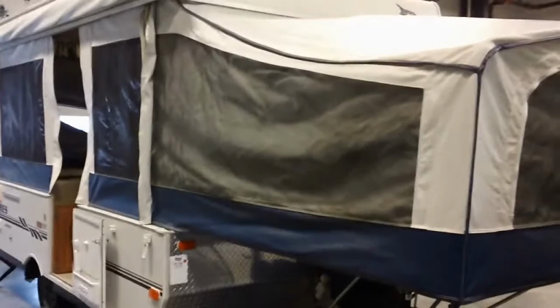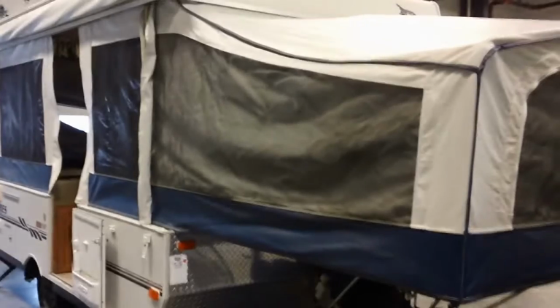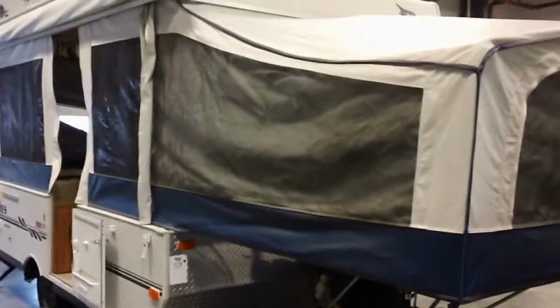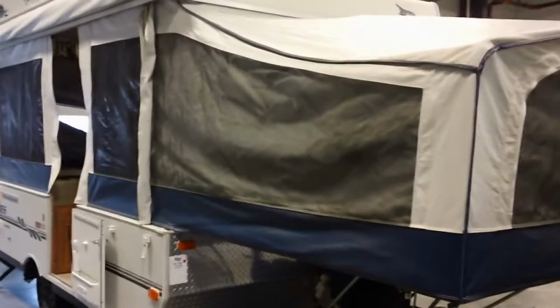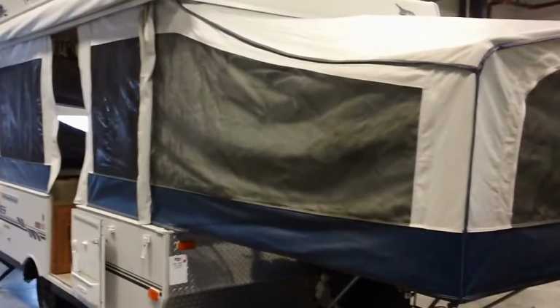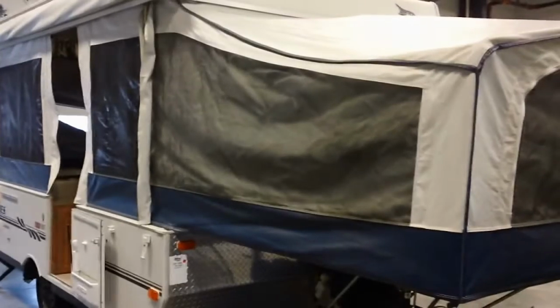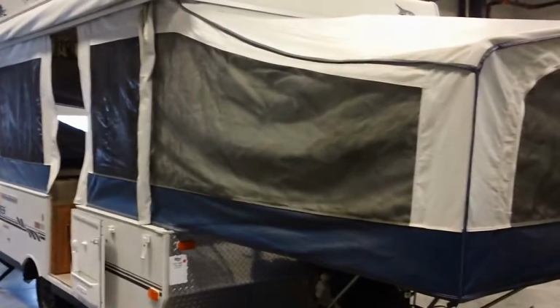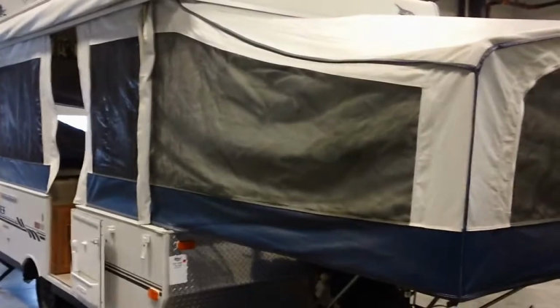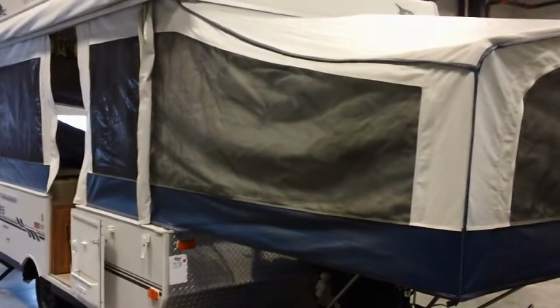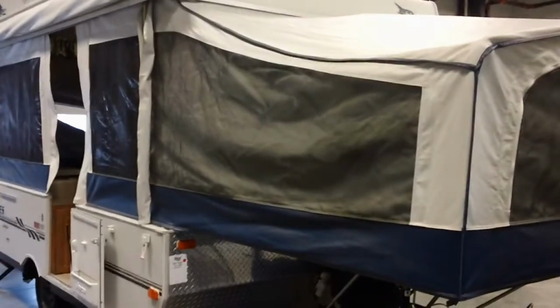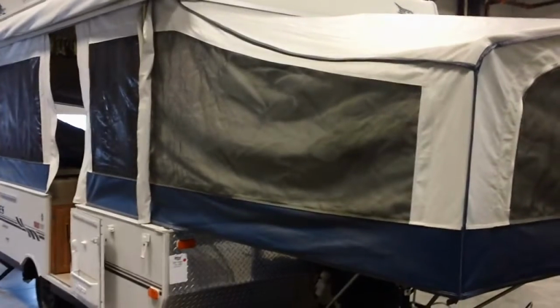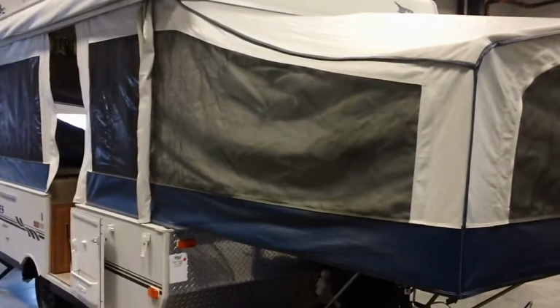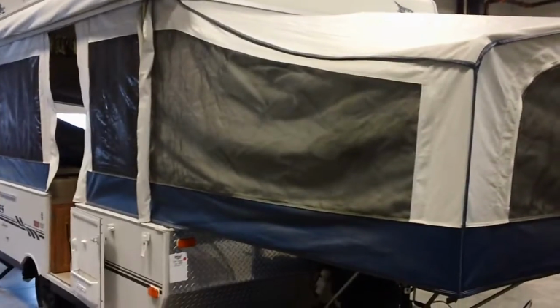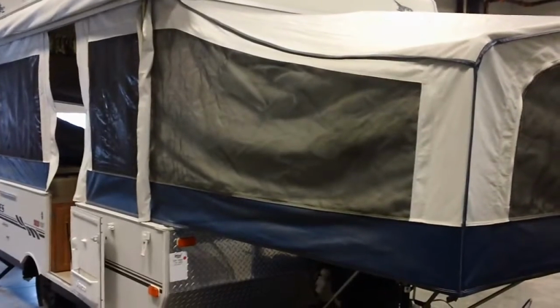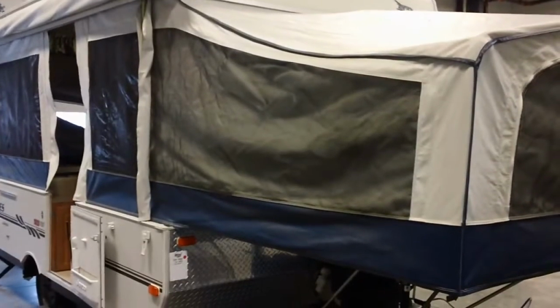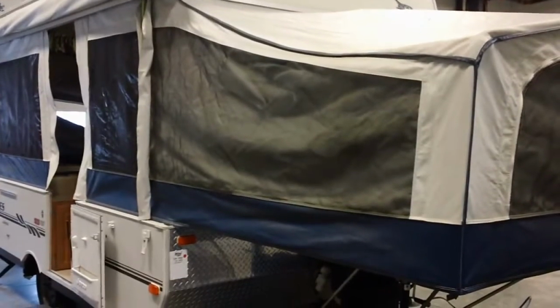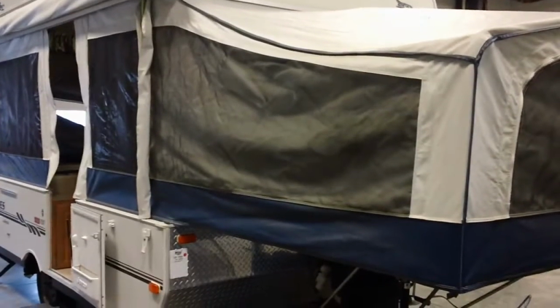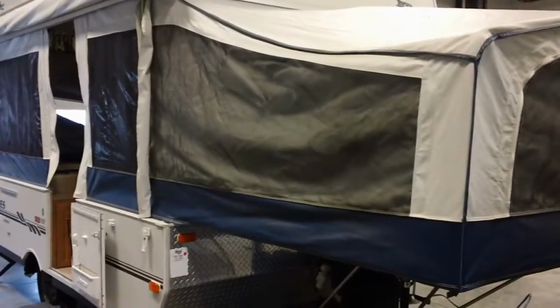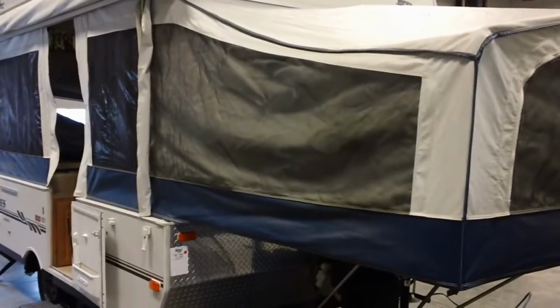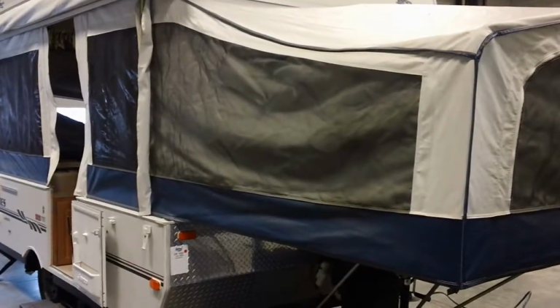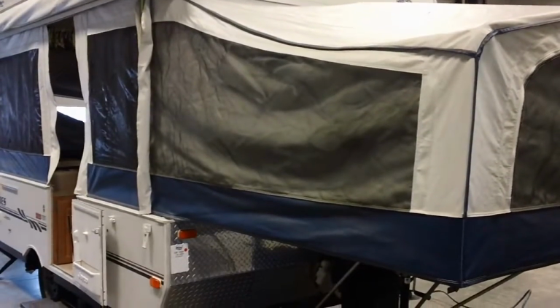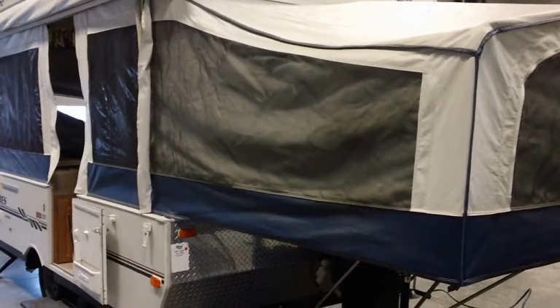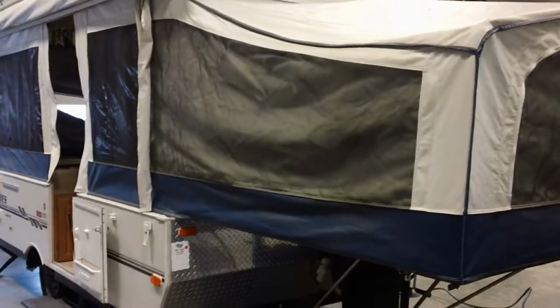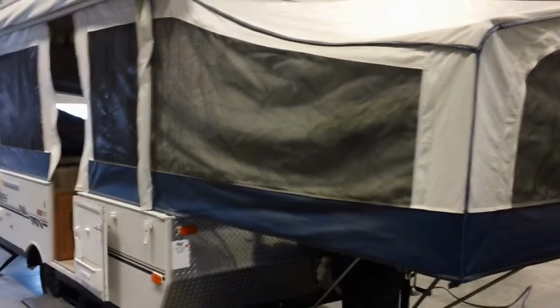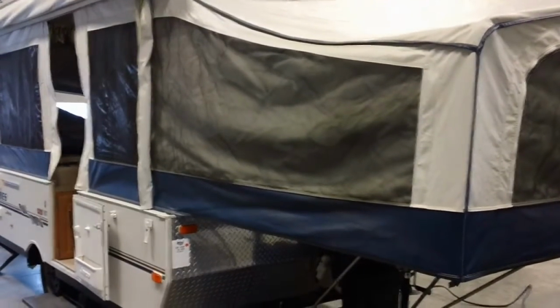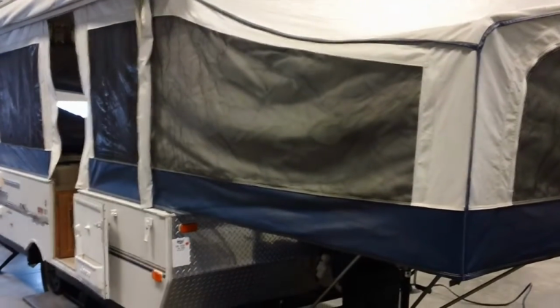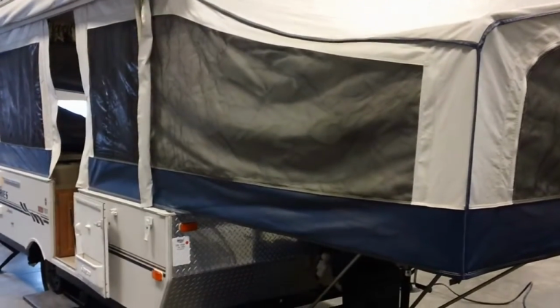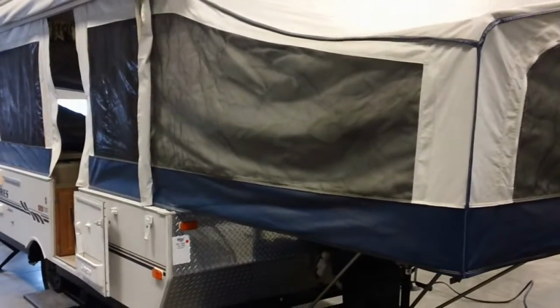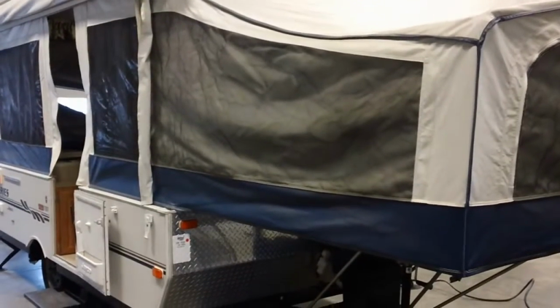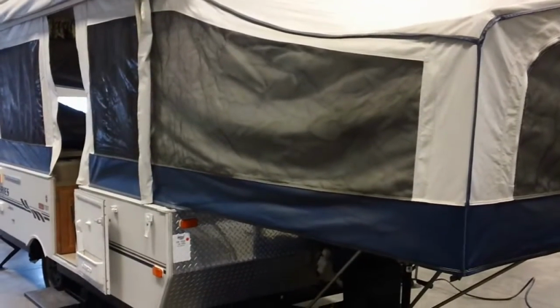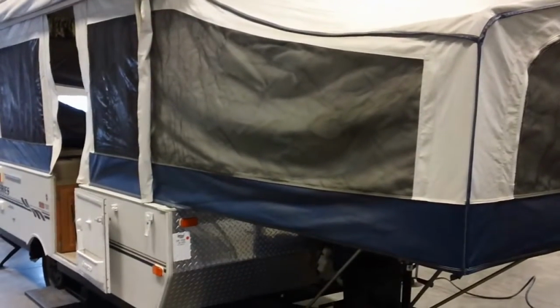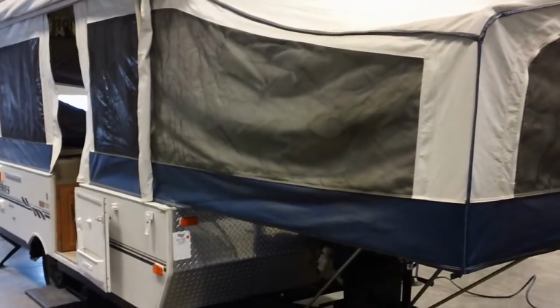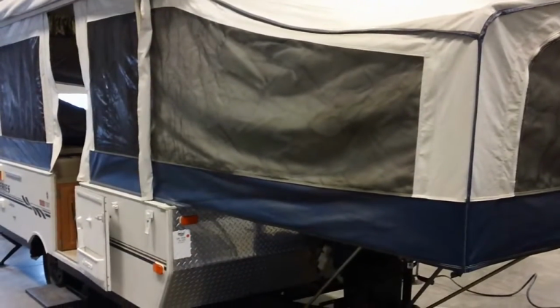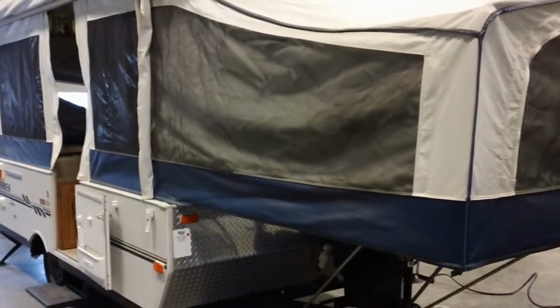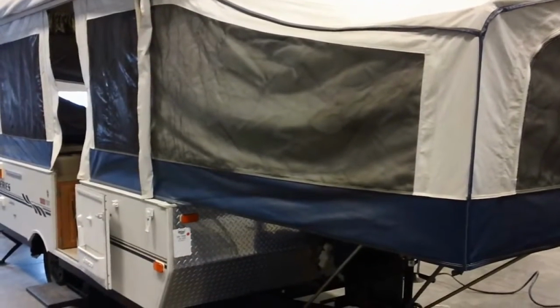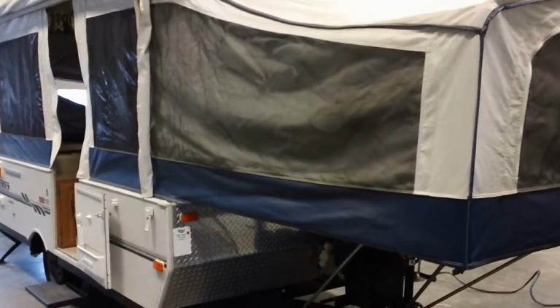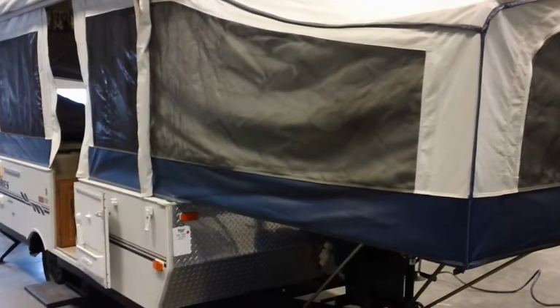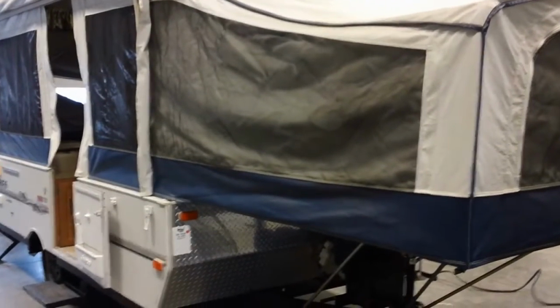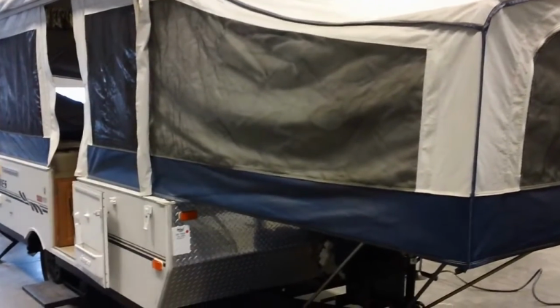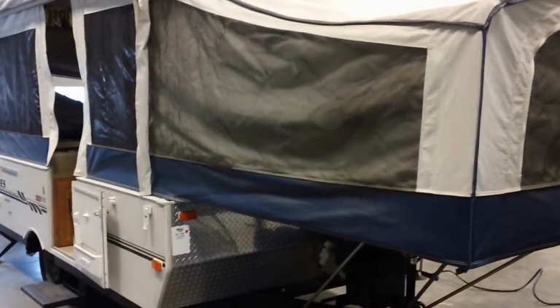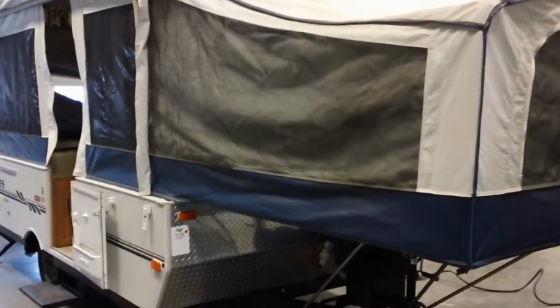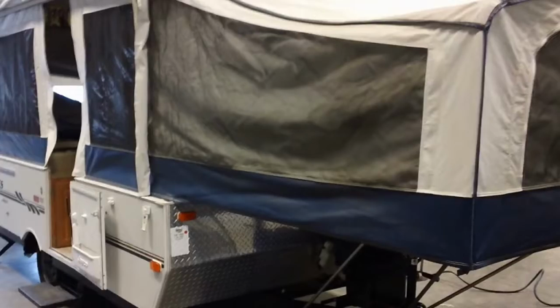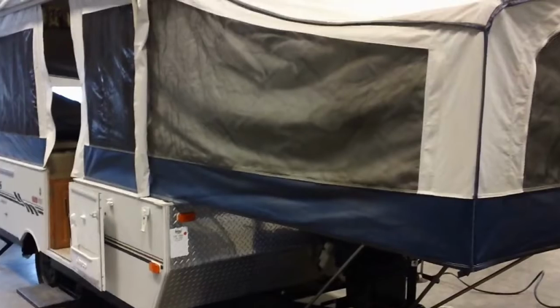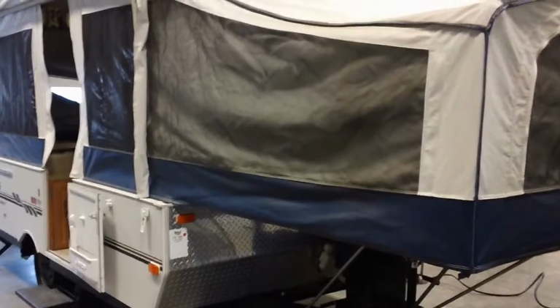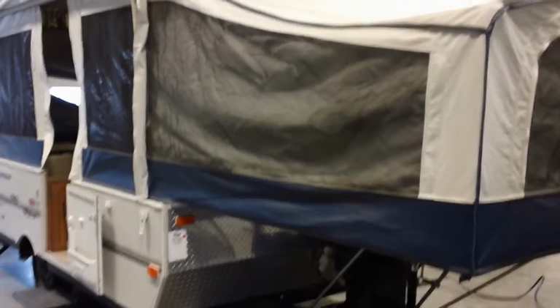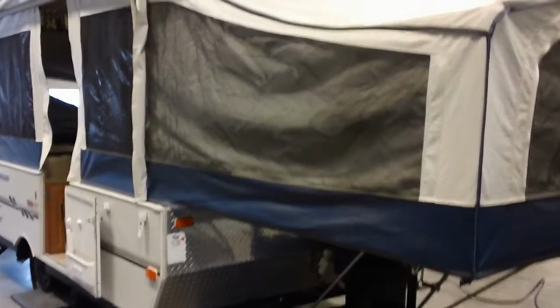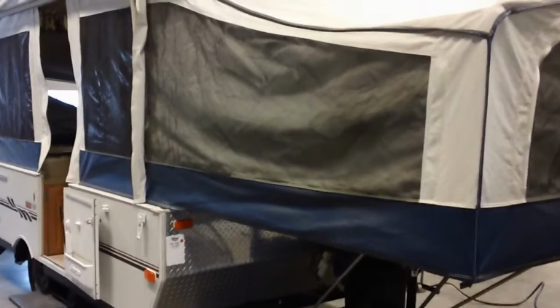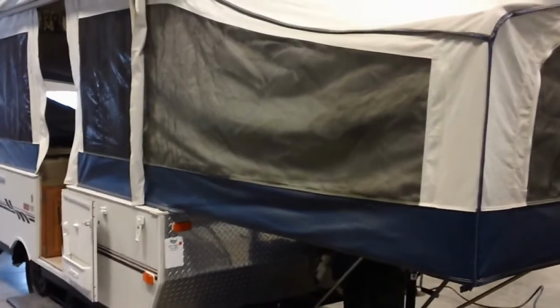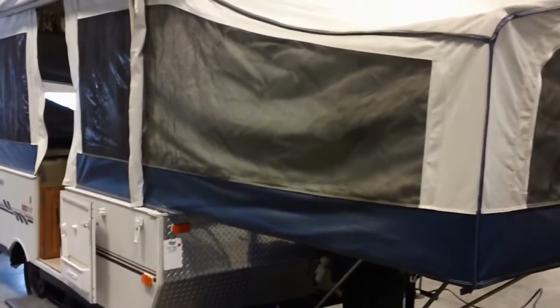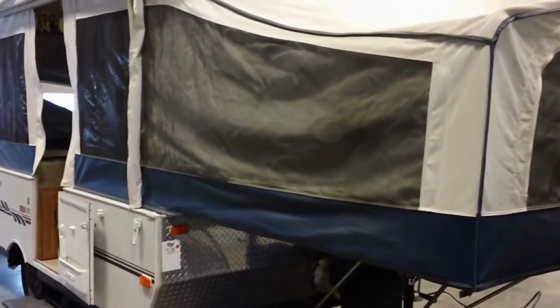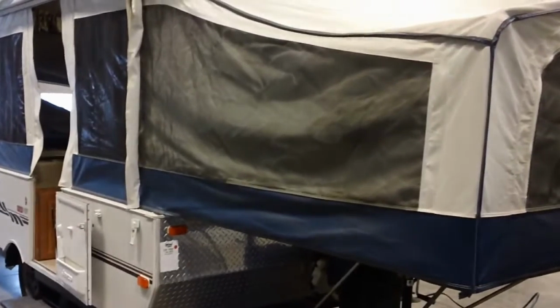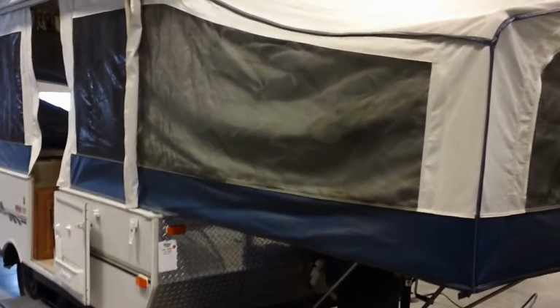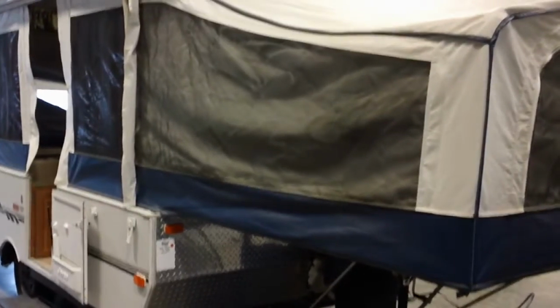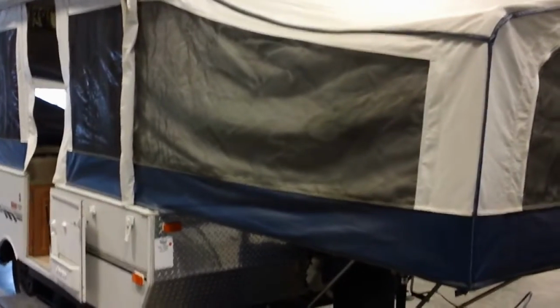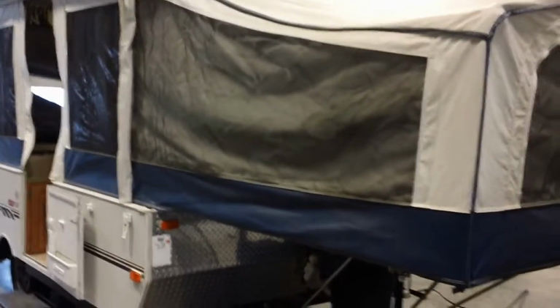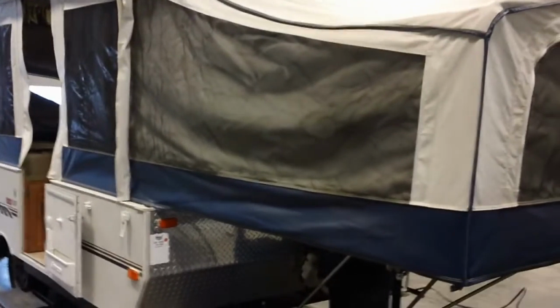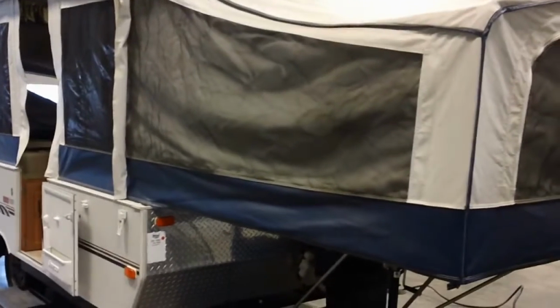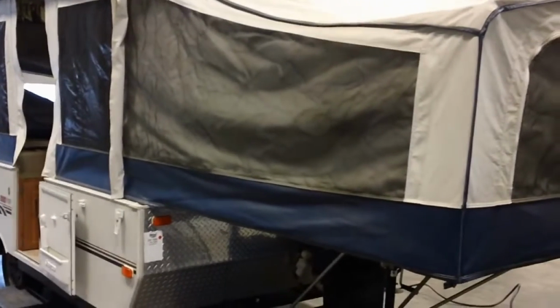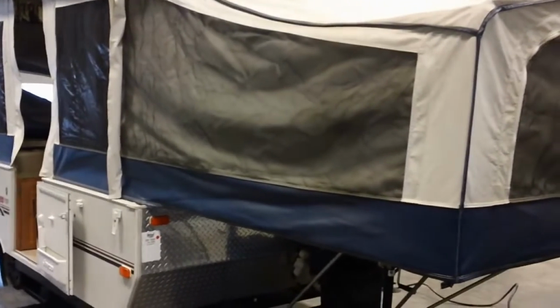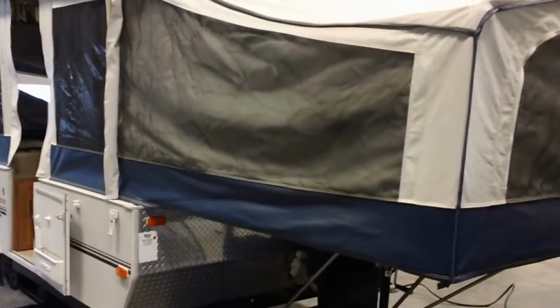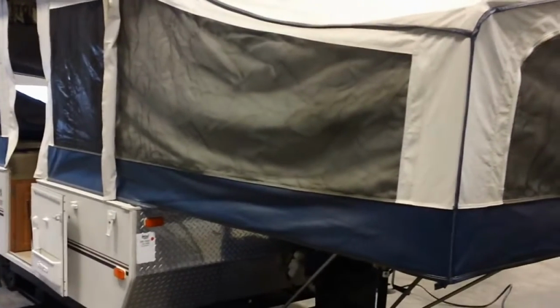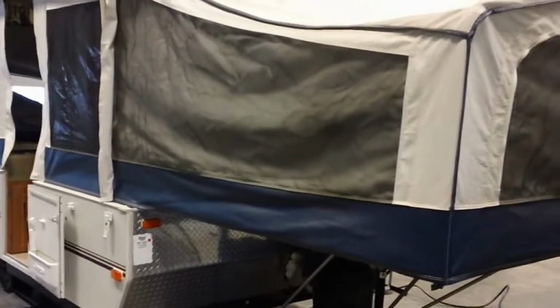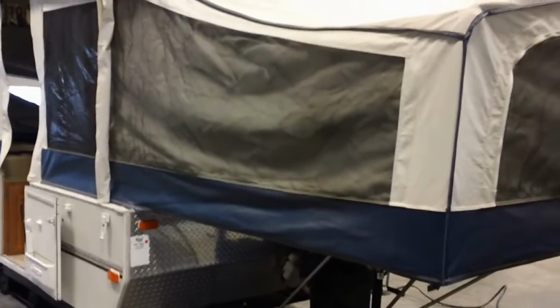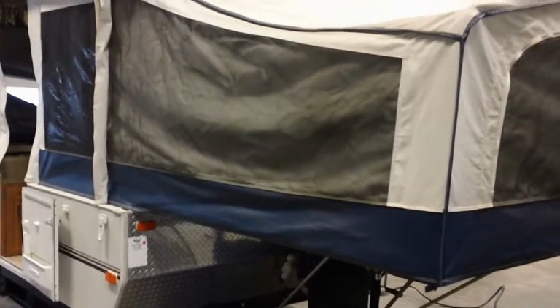Hey guys, it's Chad at Pete's RV TV today. We're looking at the 2007 Jayco 1207 model. It's a nice pop-up.